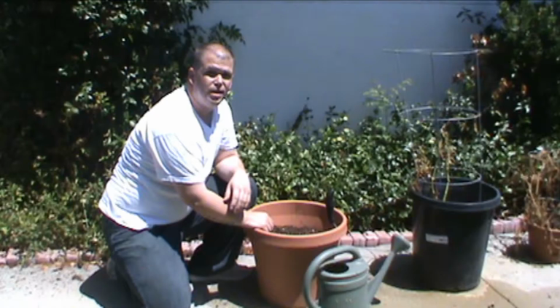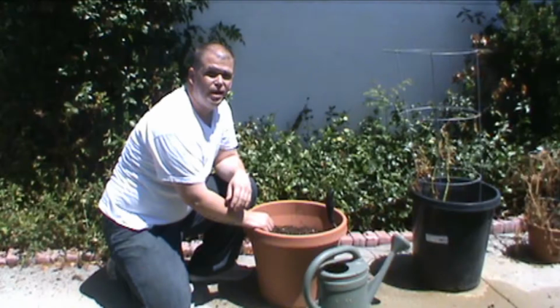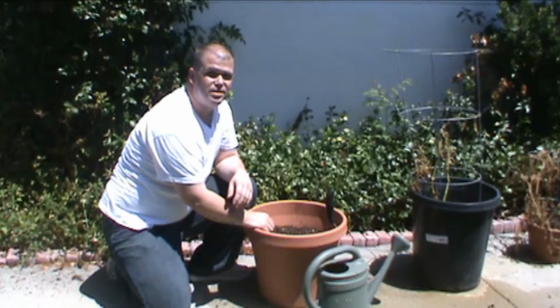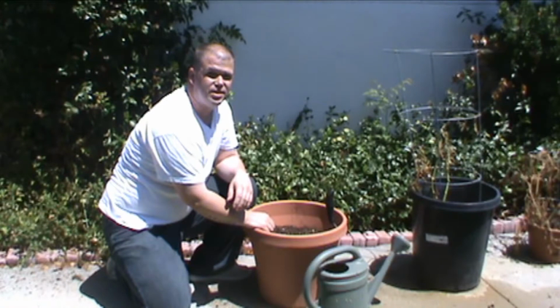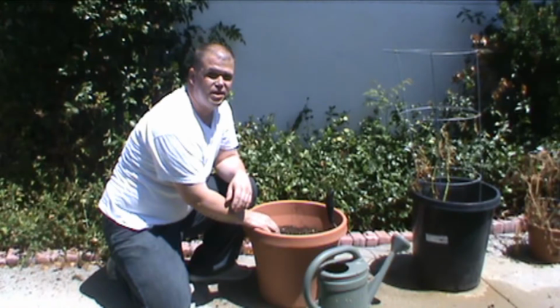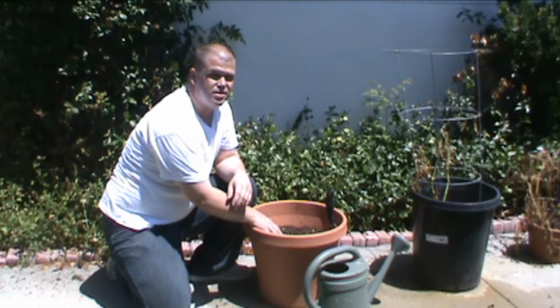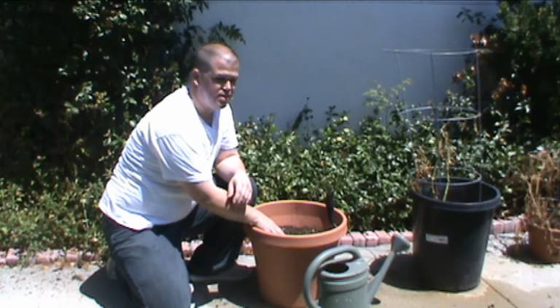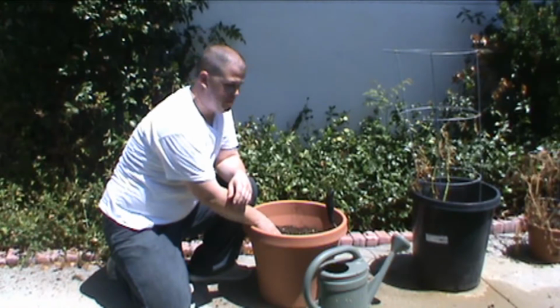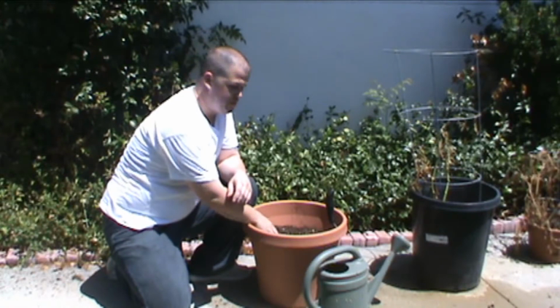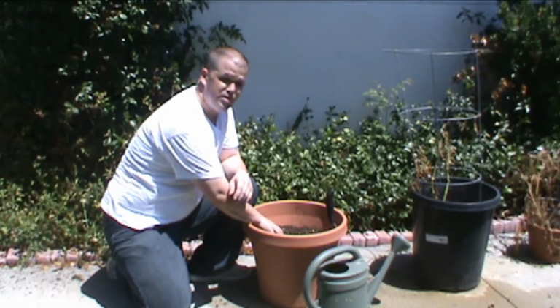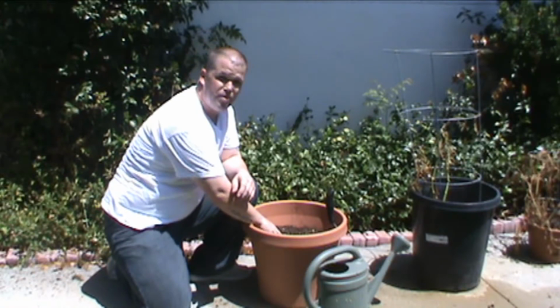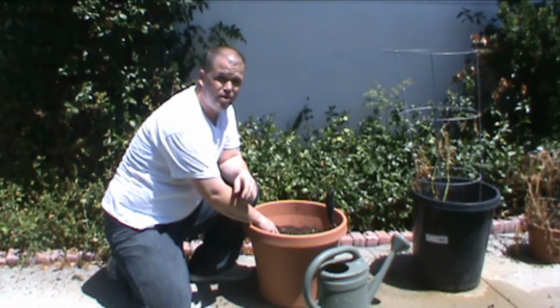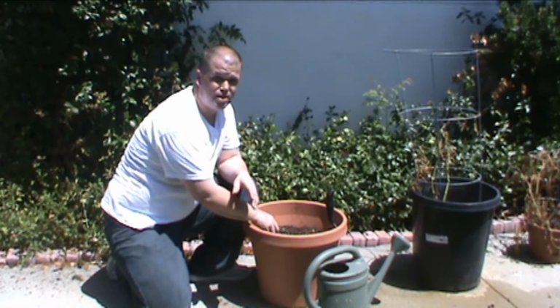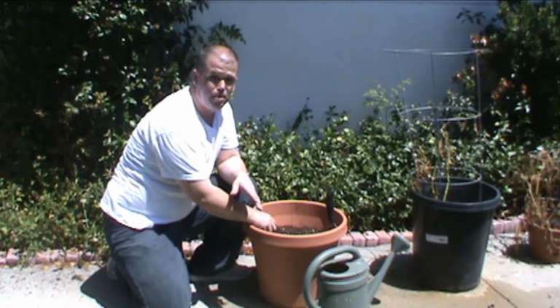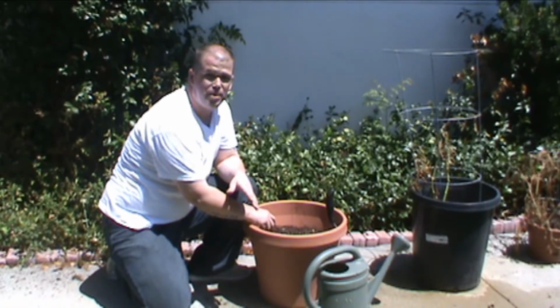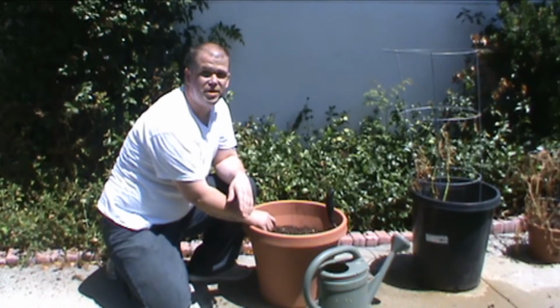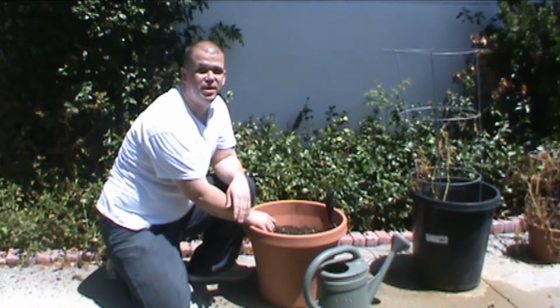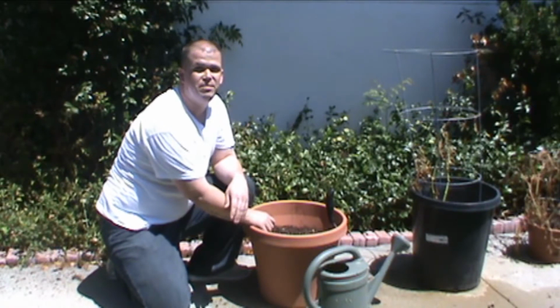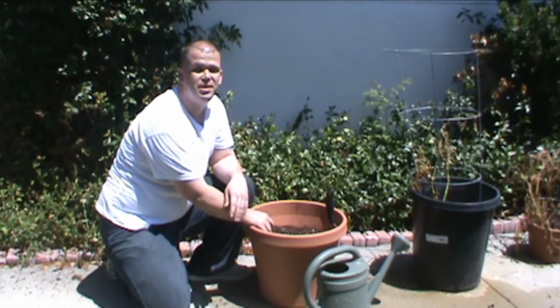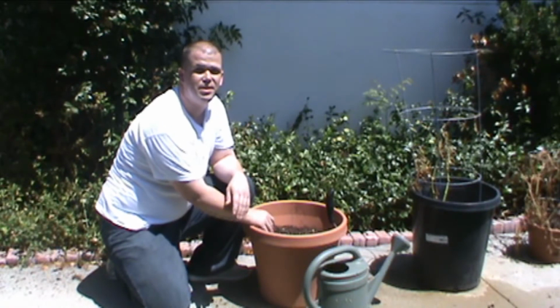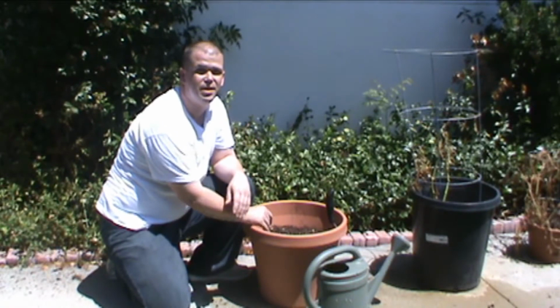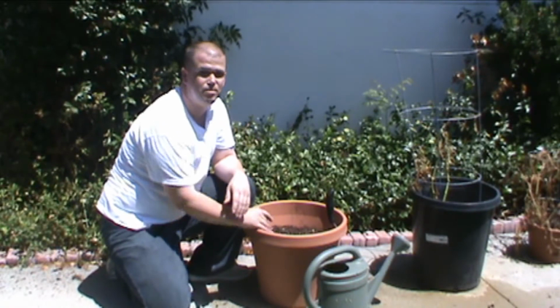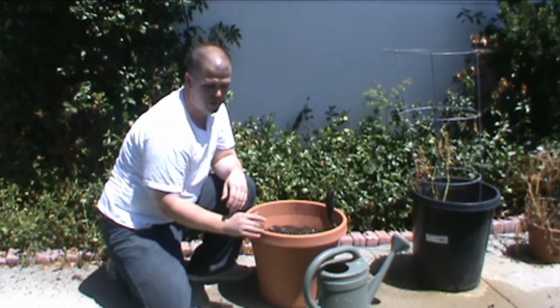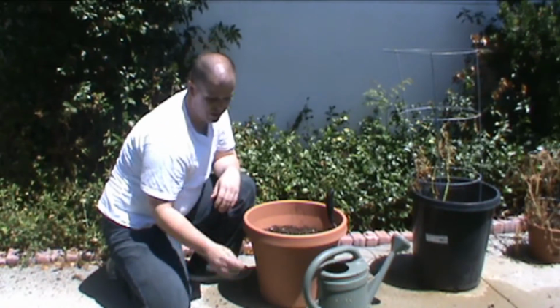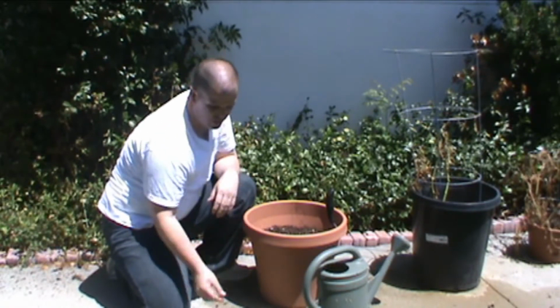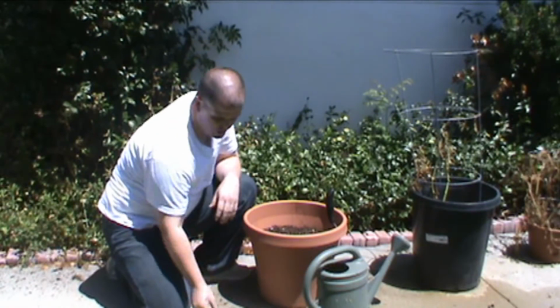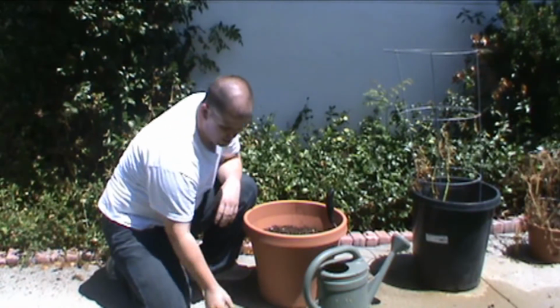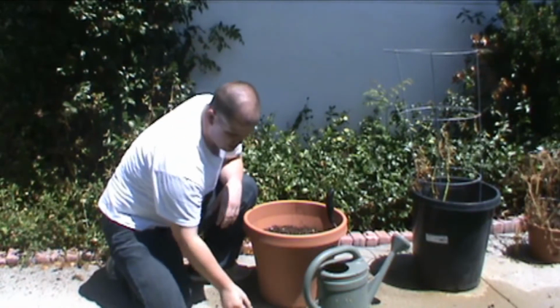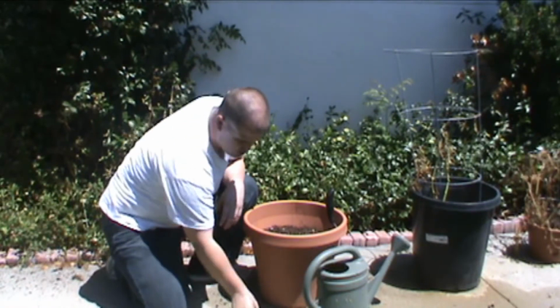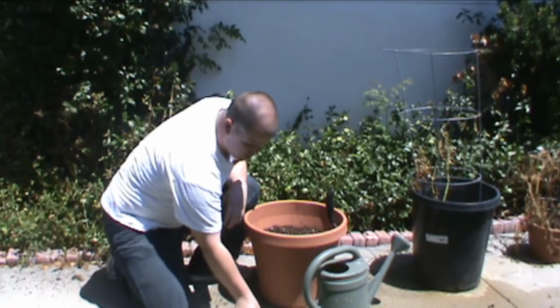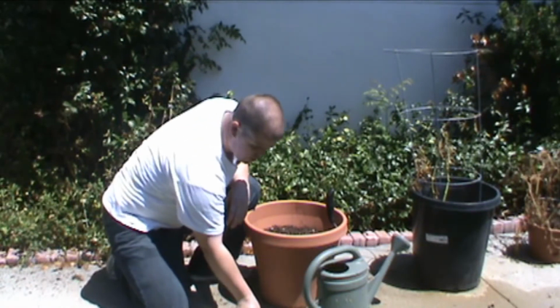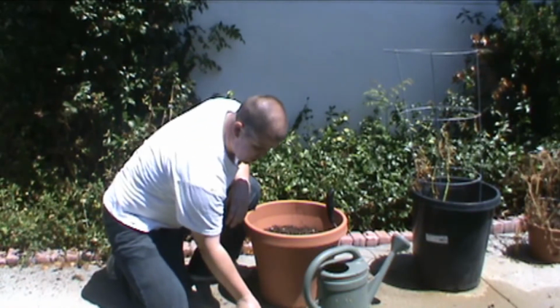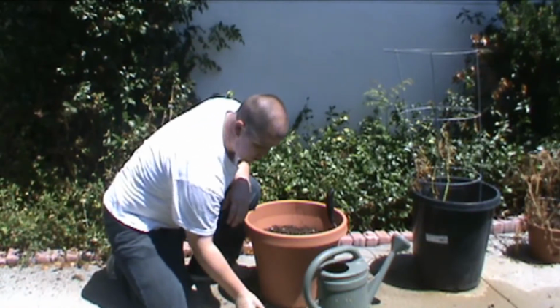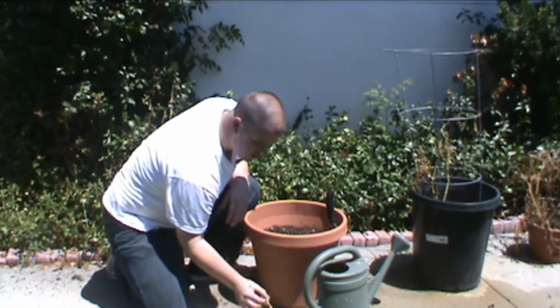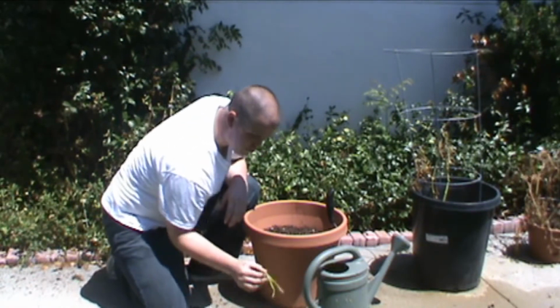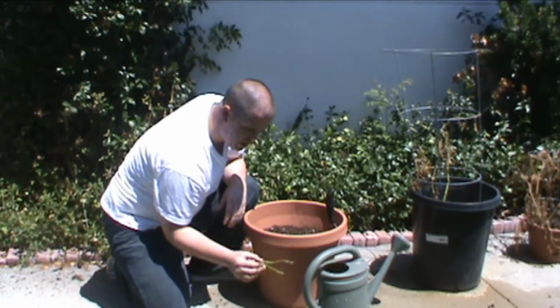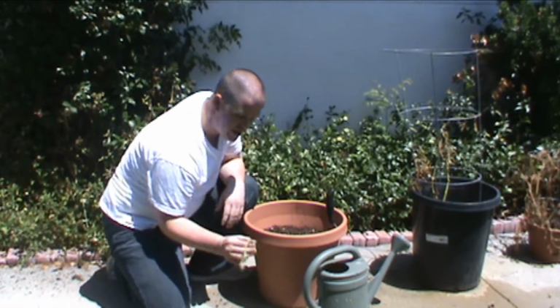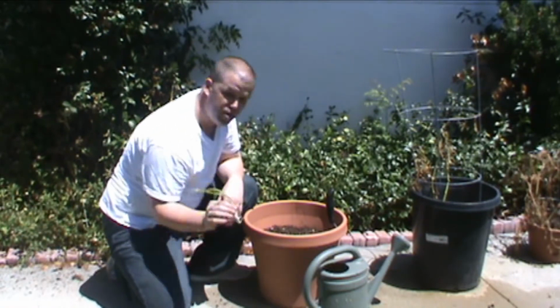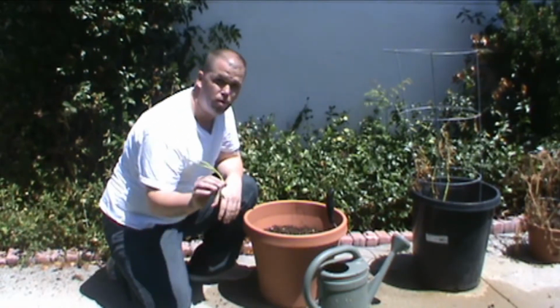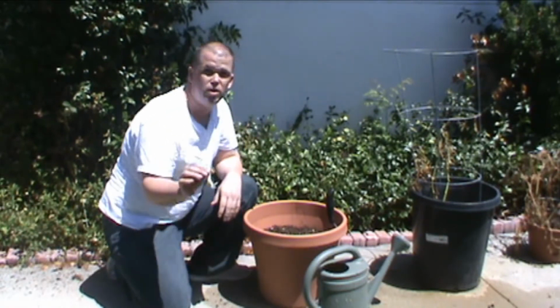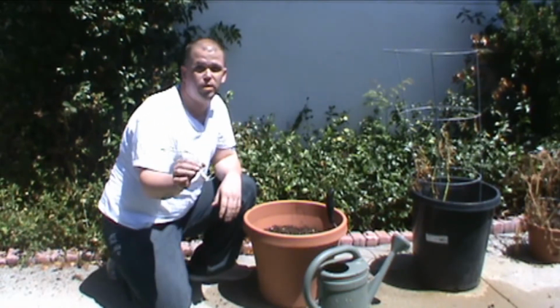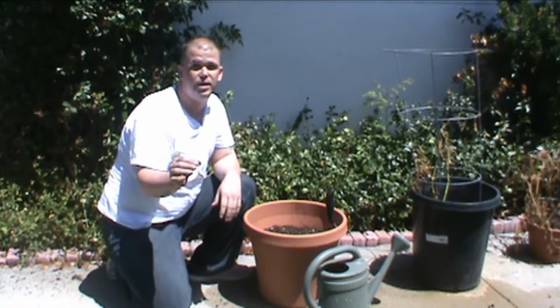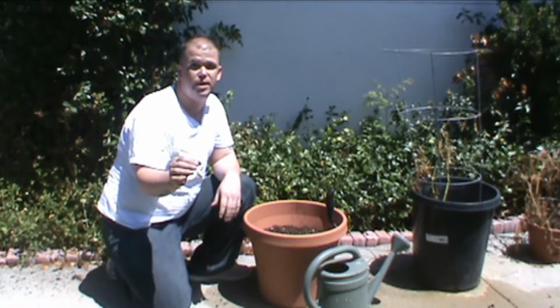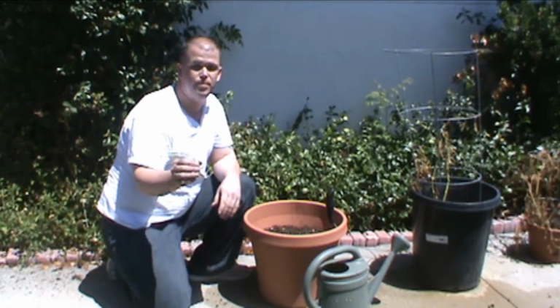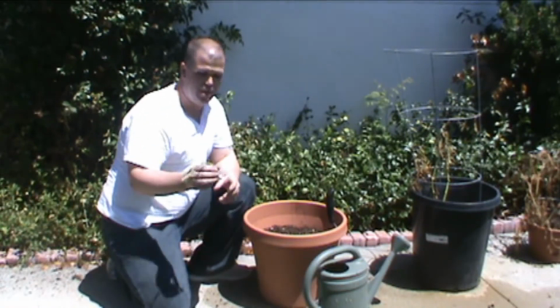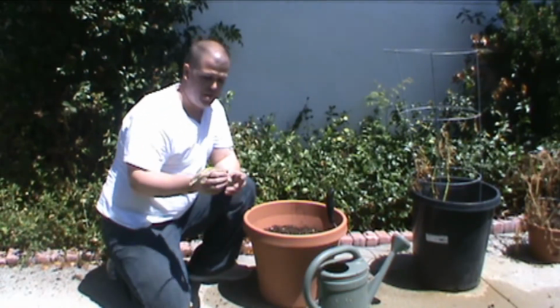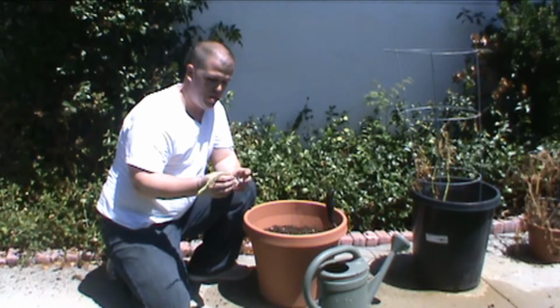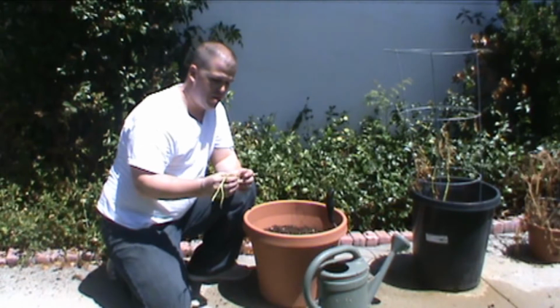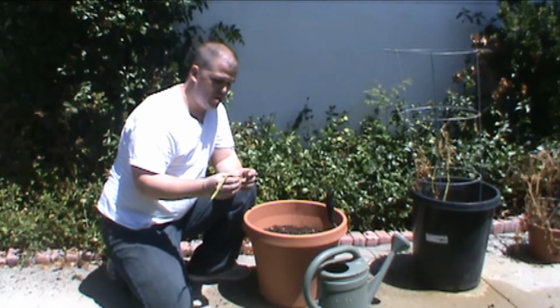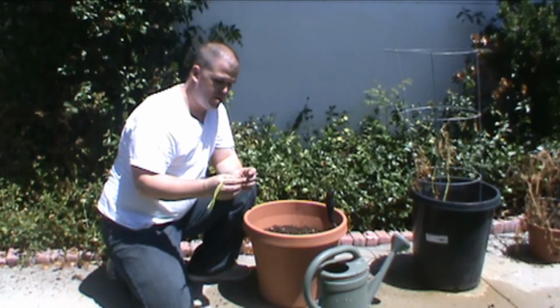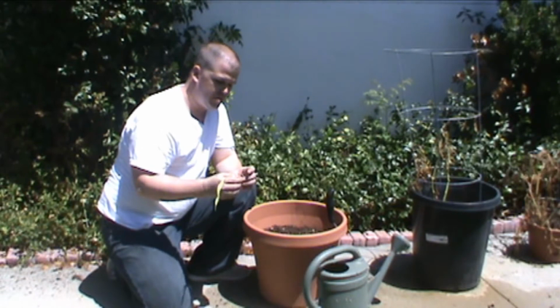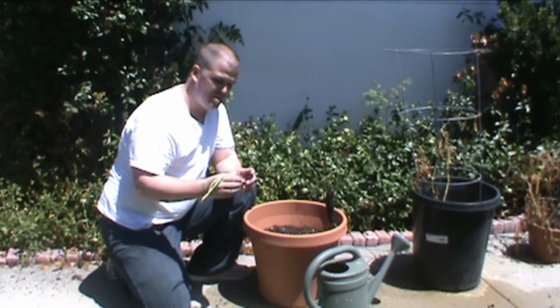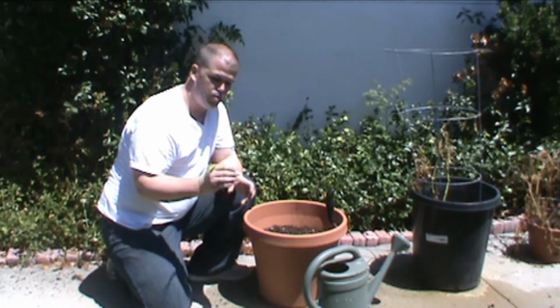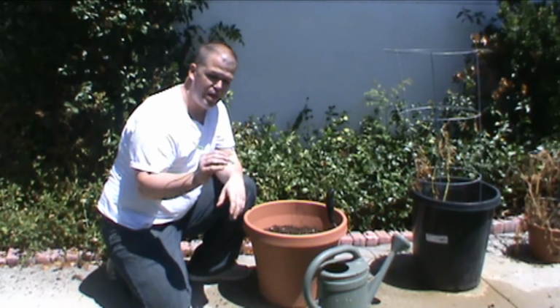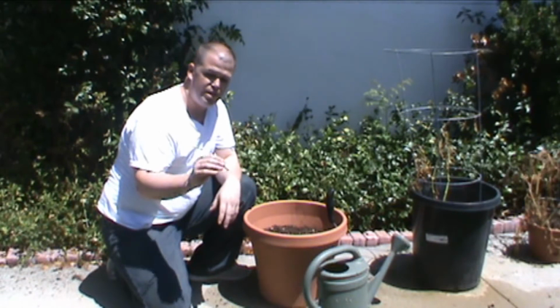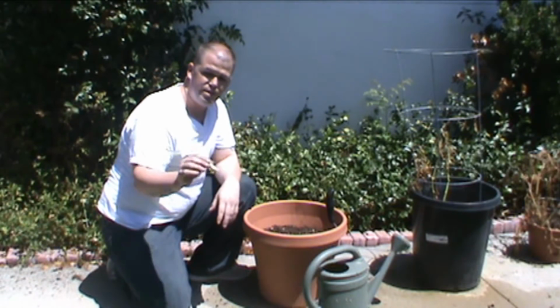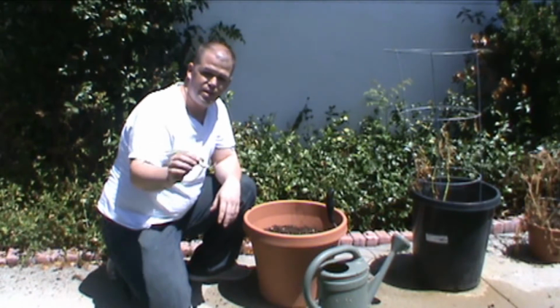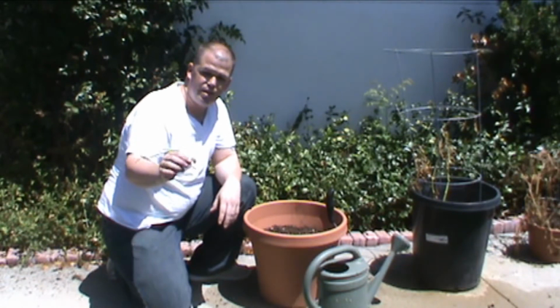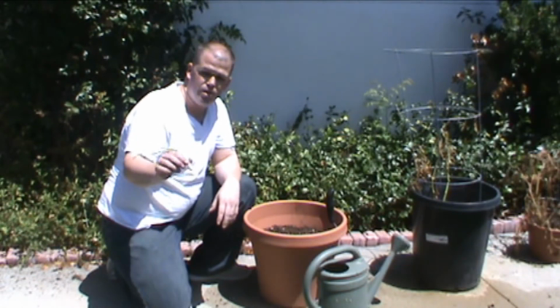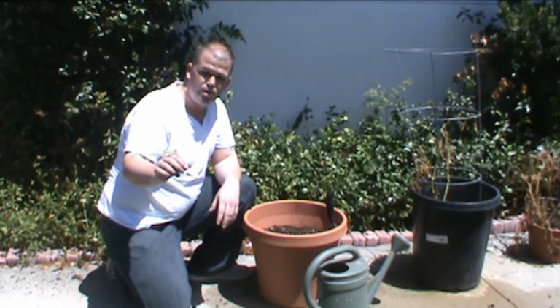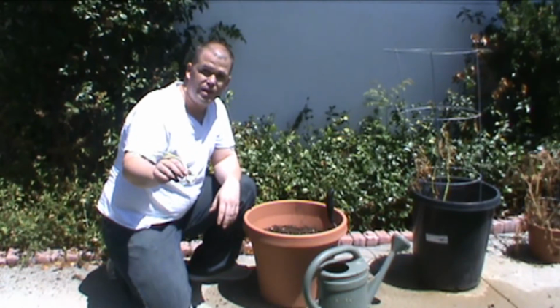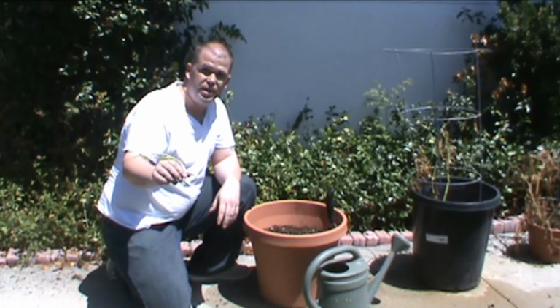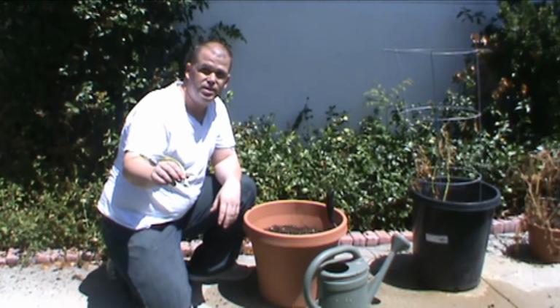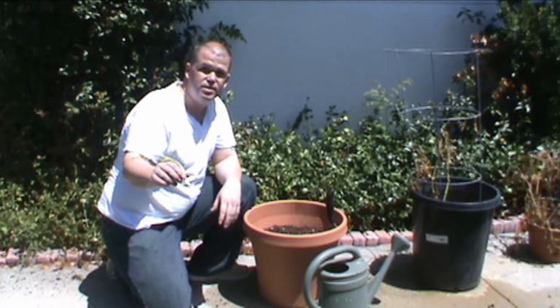Hey, this is Garrison coming from outside my bear cave. What I'm going to do today is show you how to plant your own garlic. So this is what I did to get it to look like this.